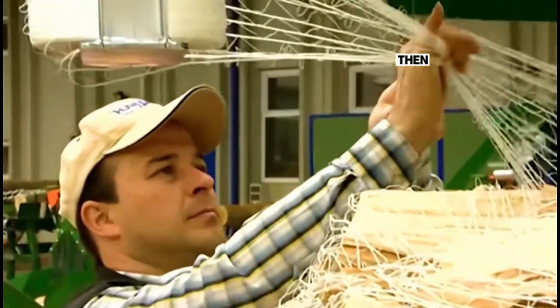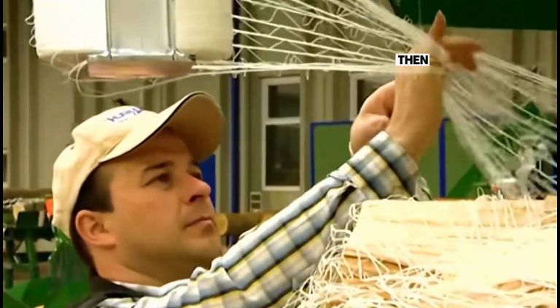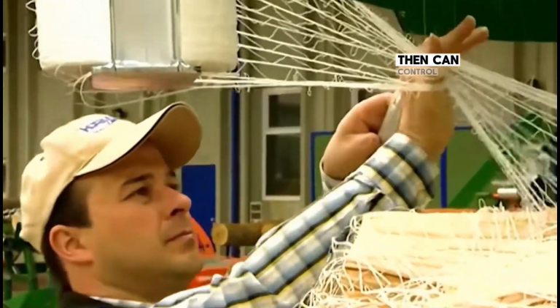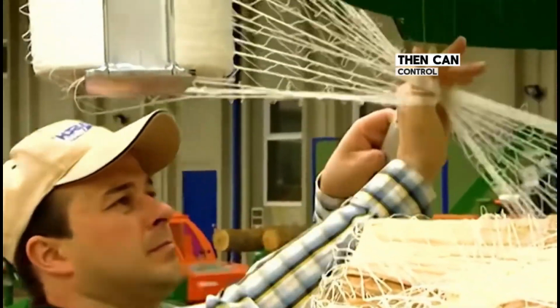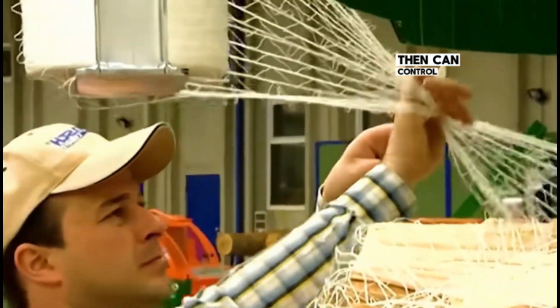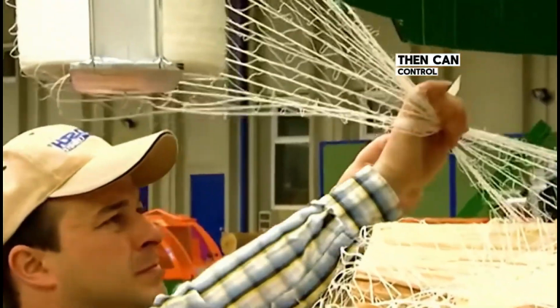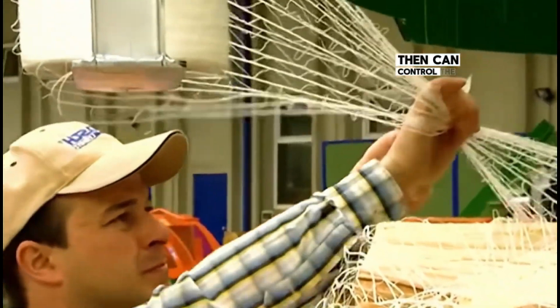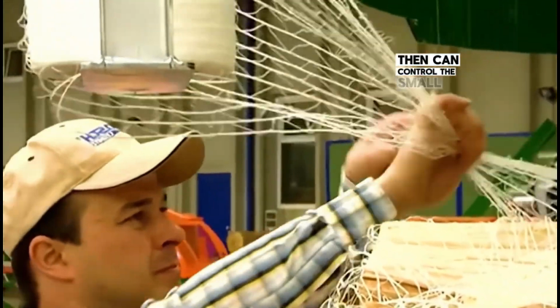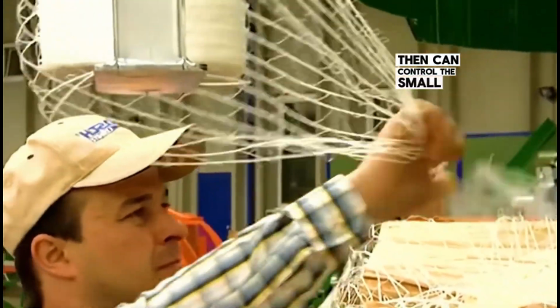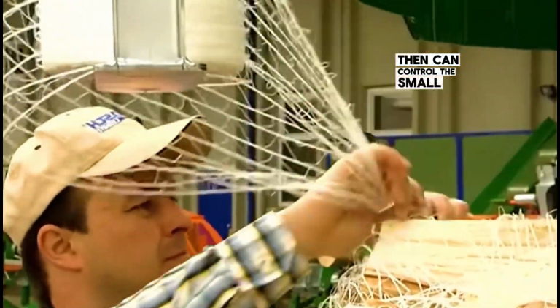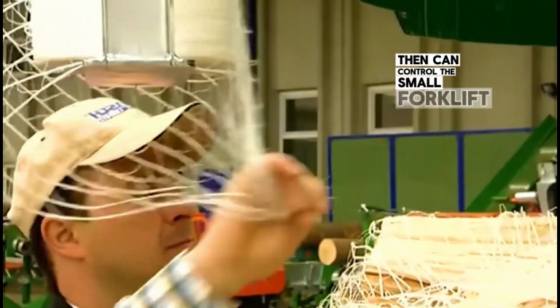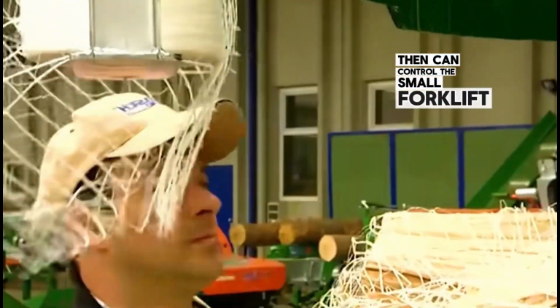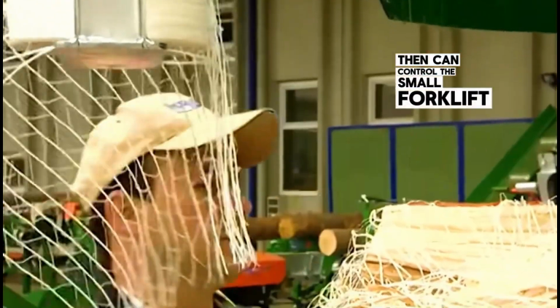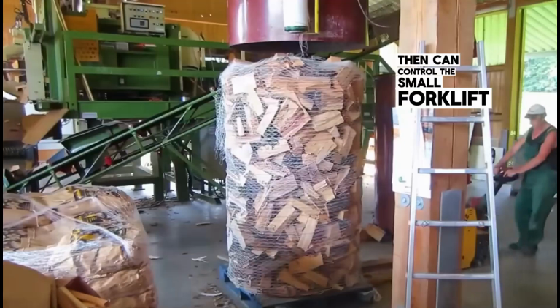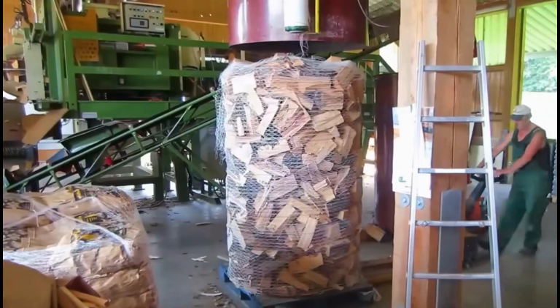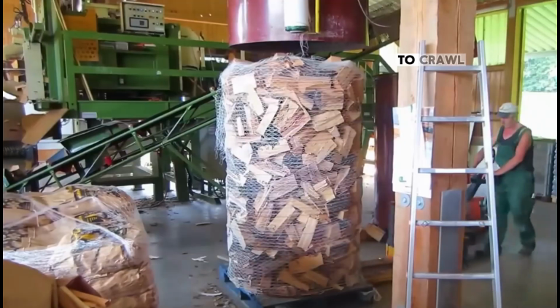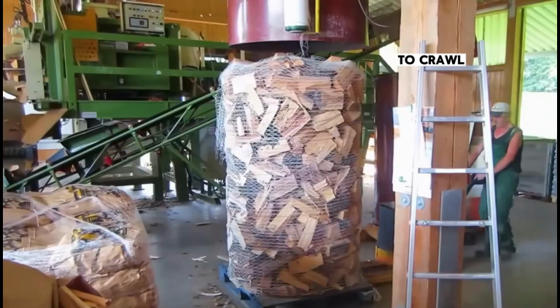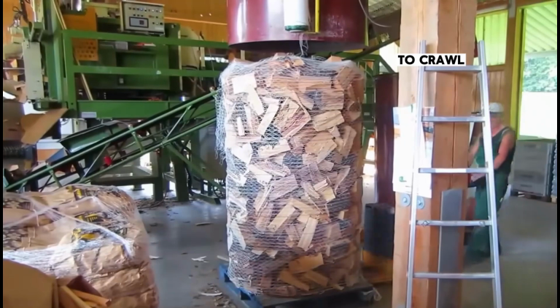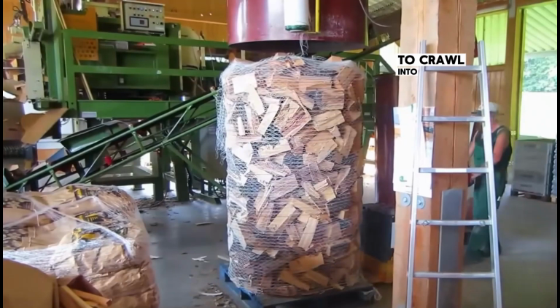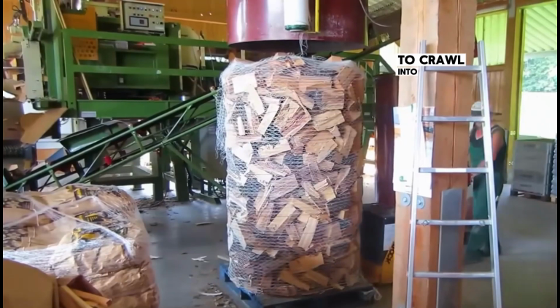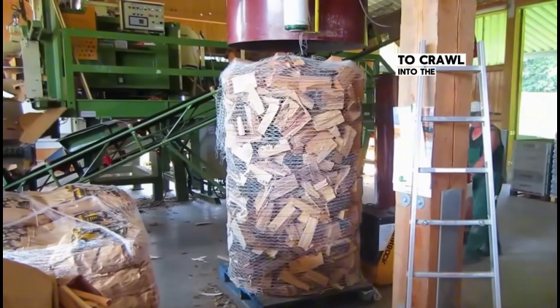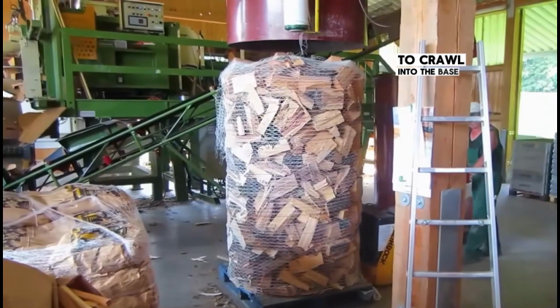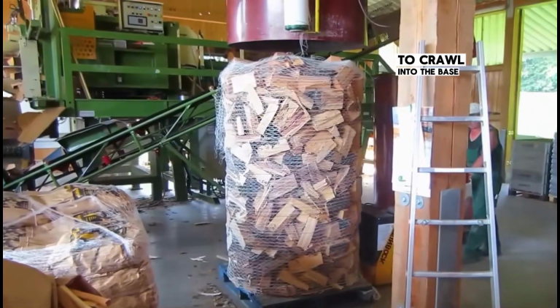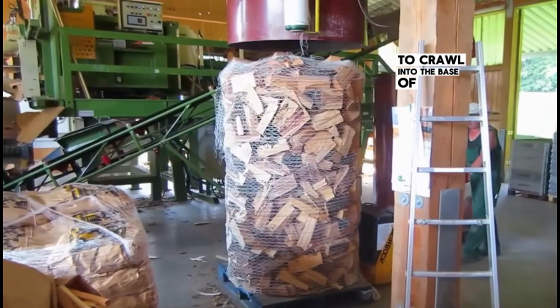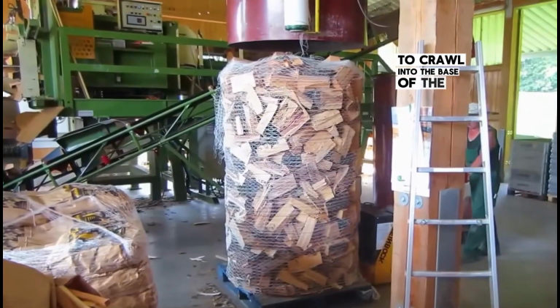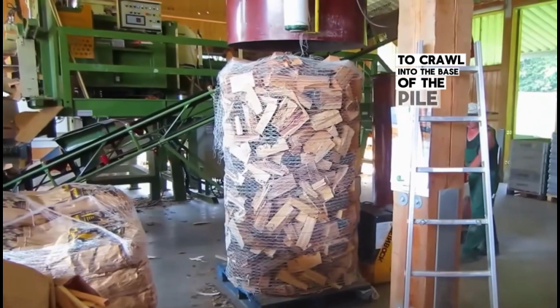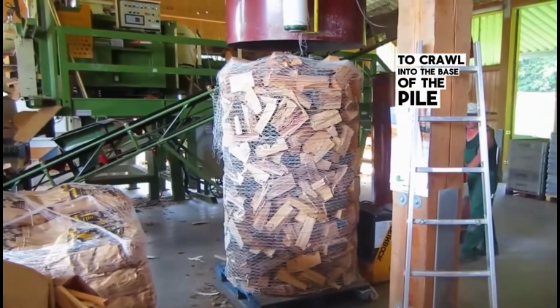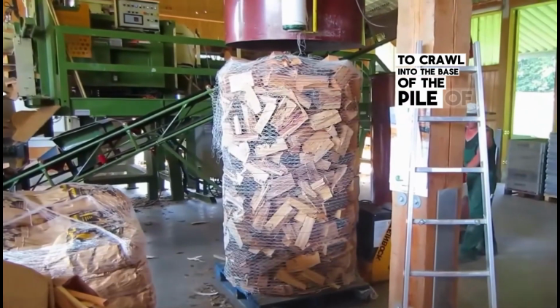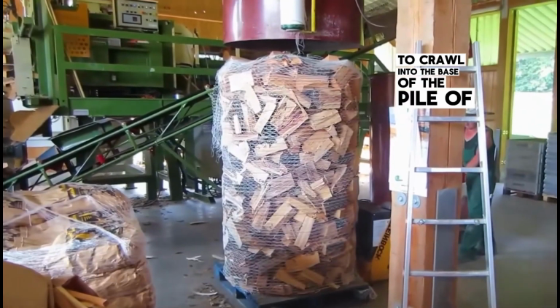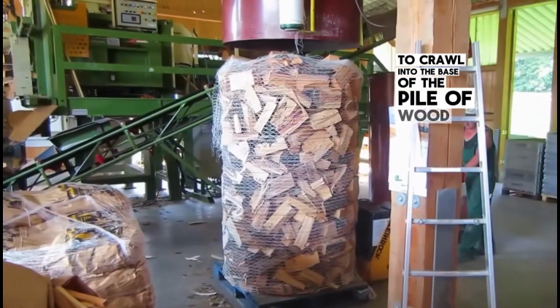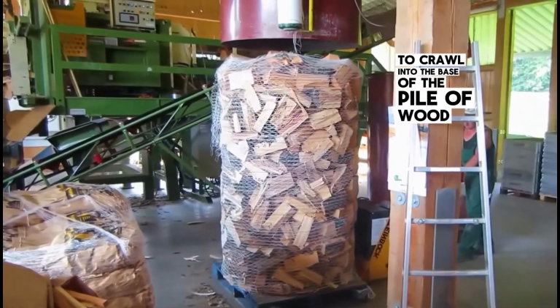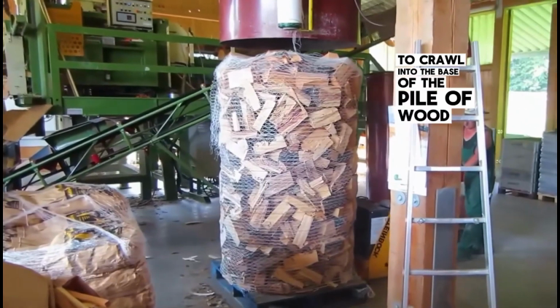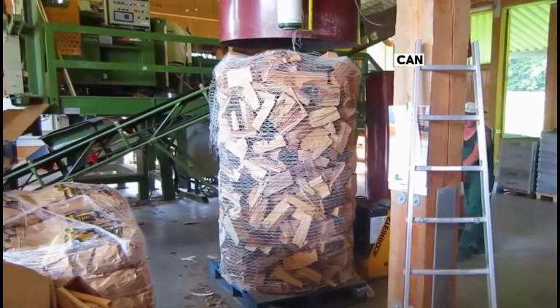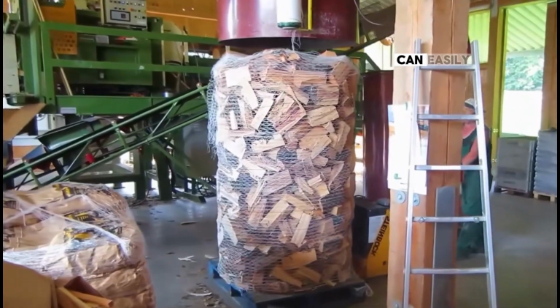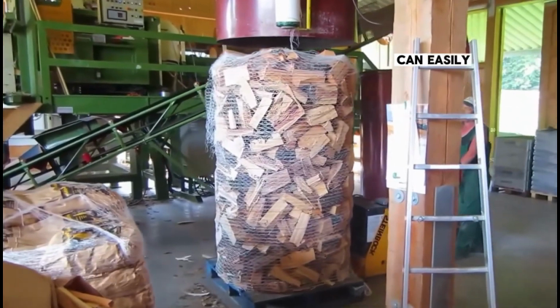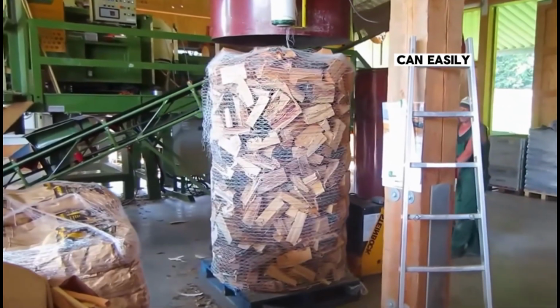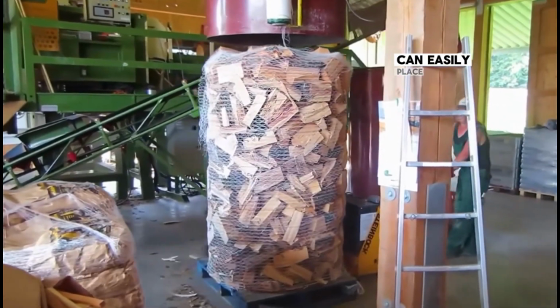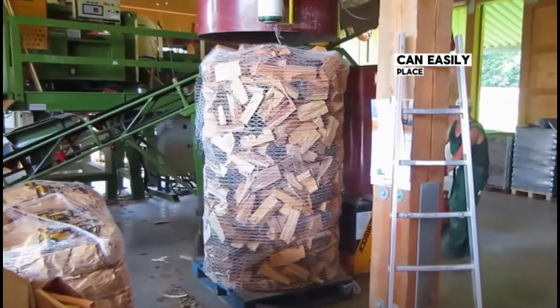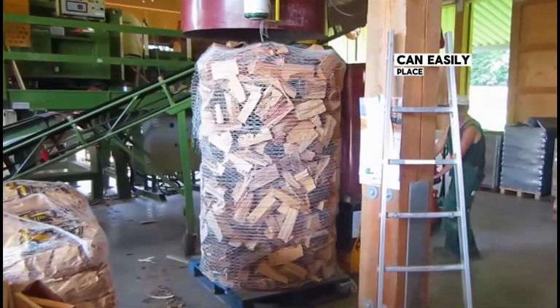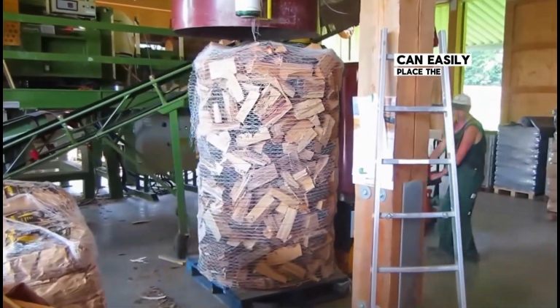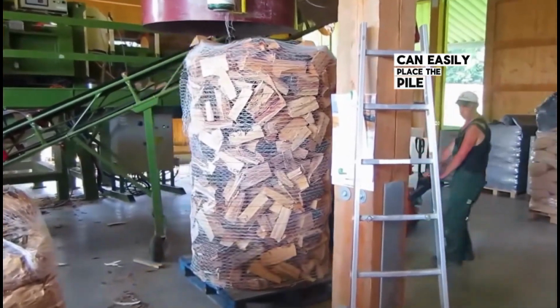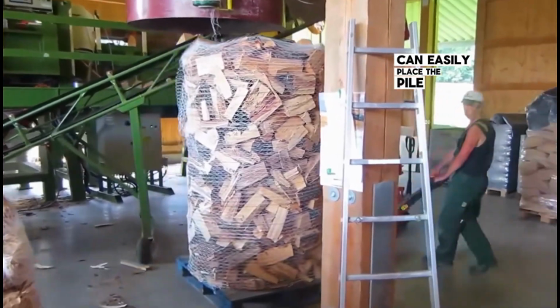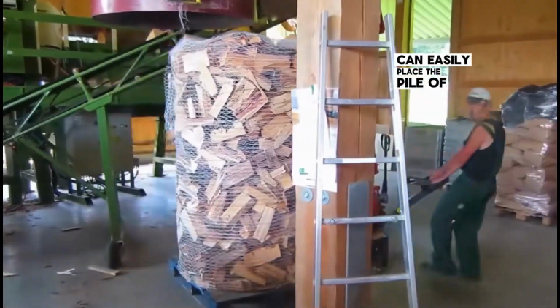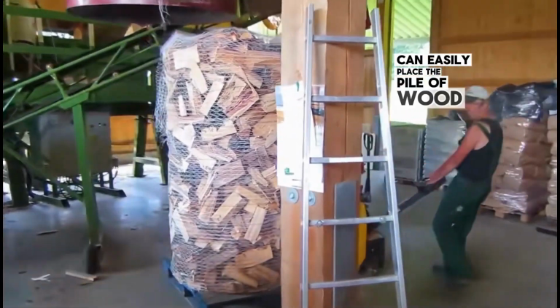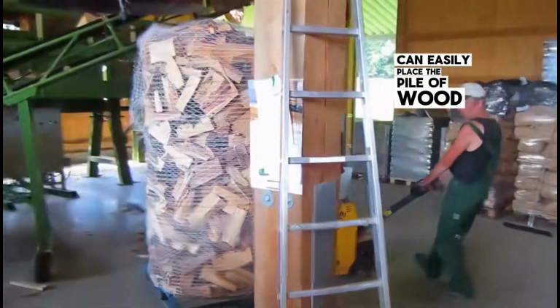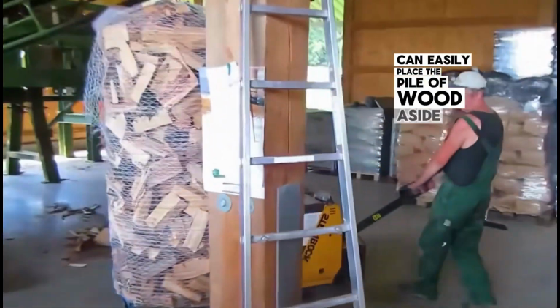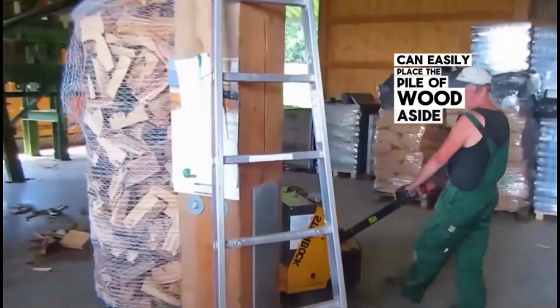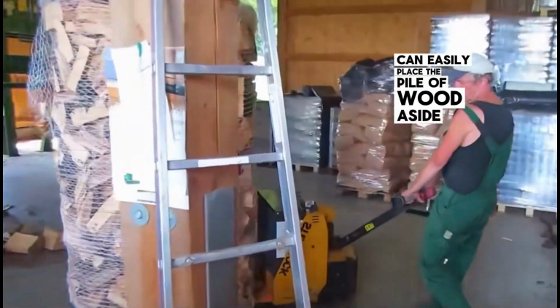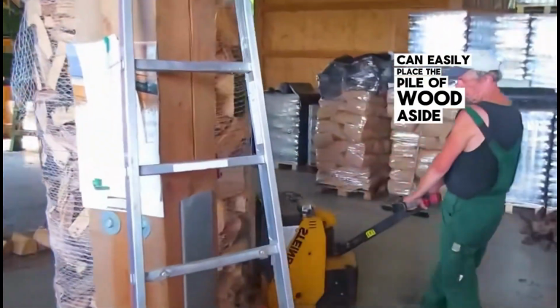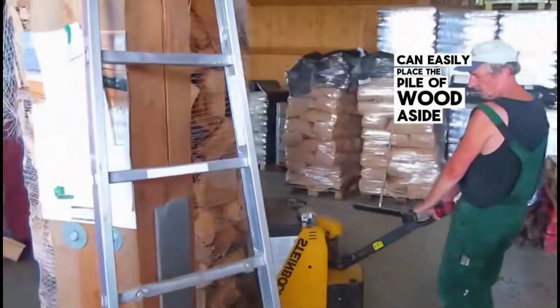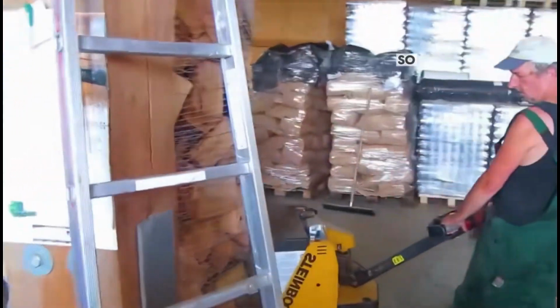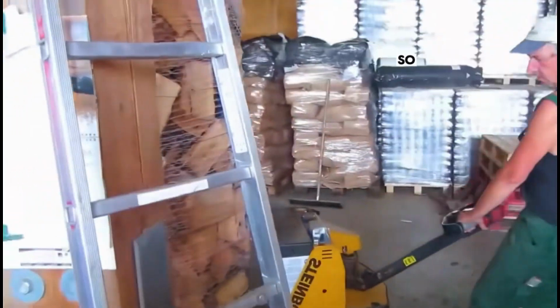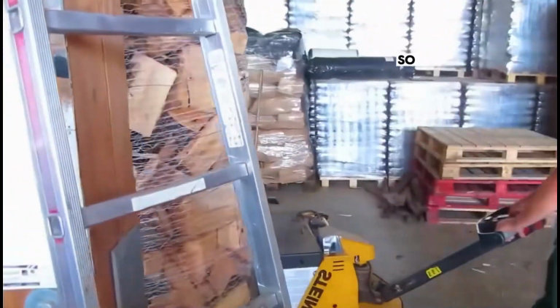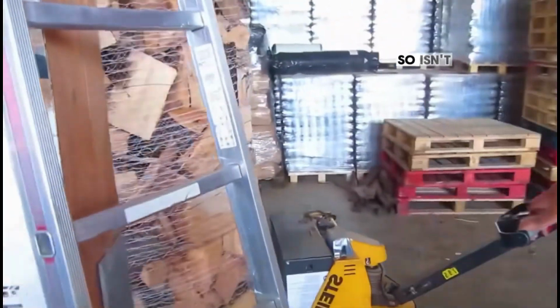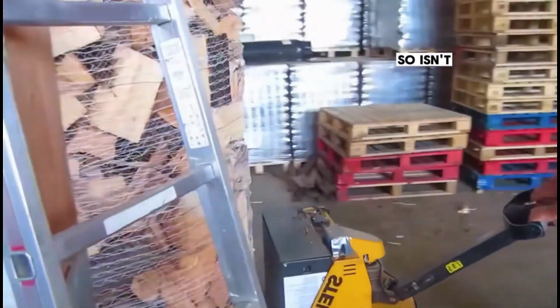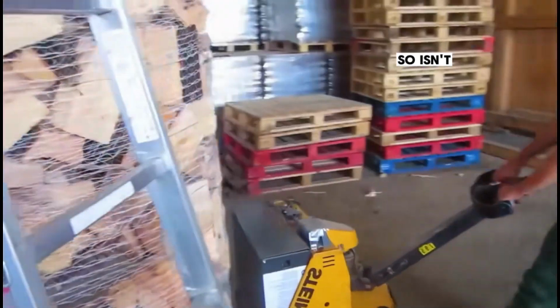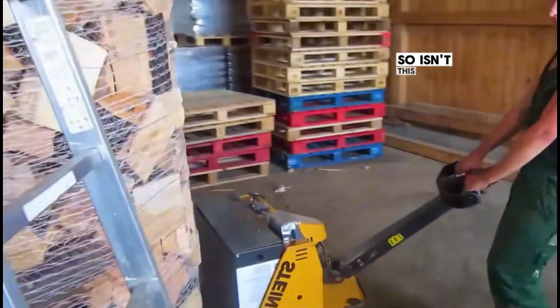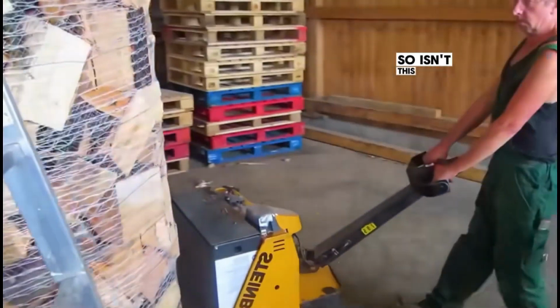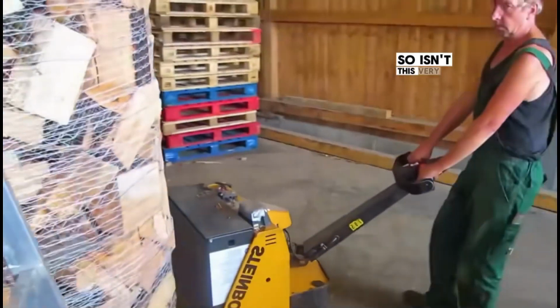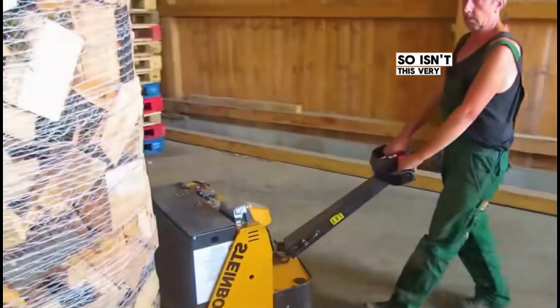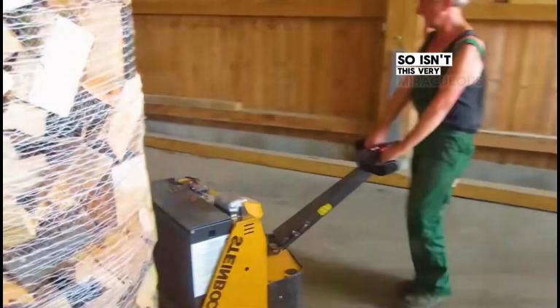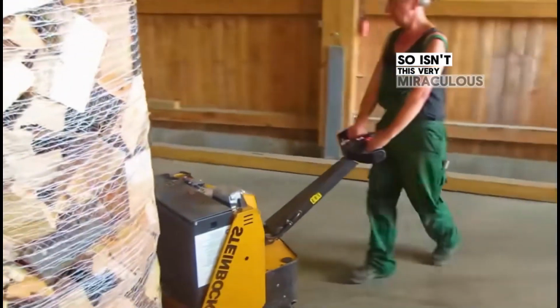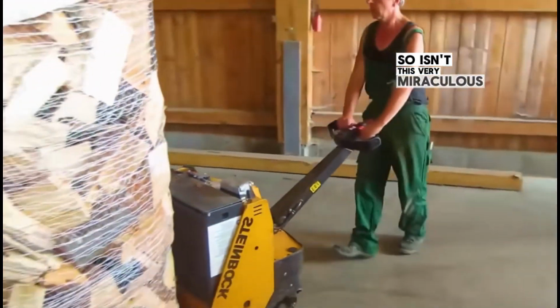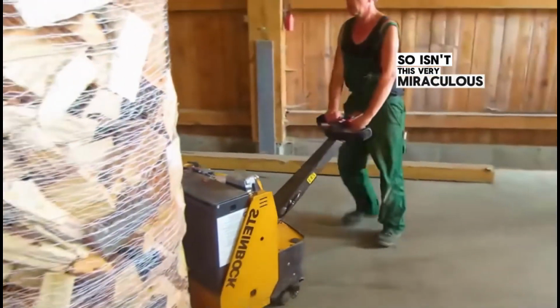Then a small forklift crawls into the base of the pile of wood and easily places the pile aside.